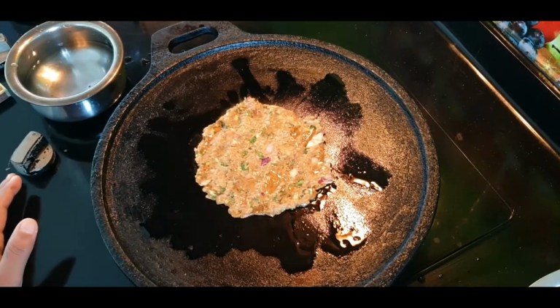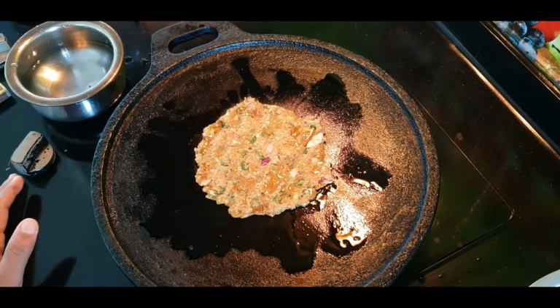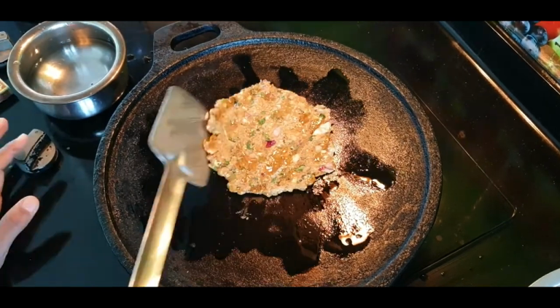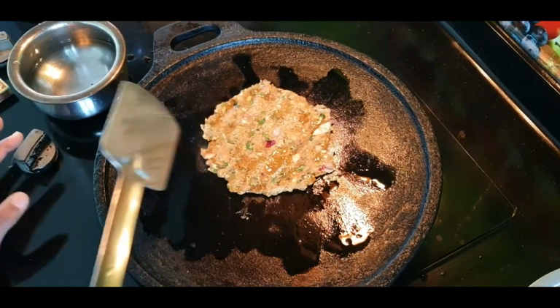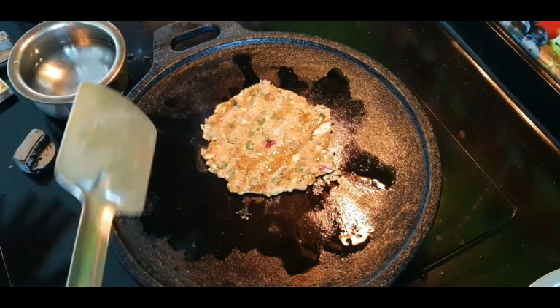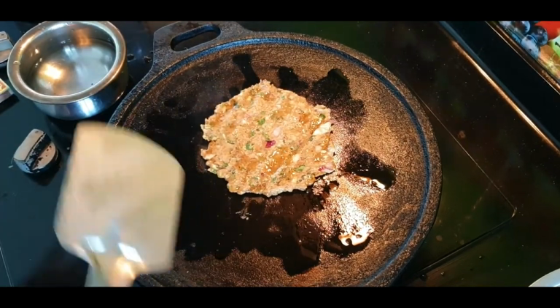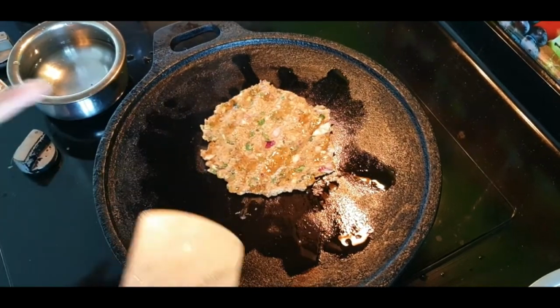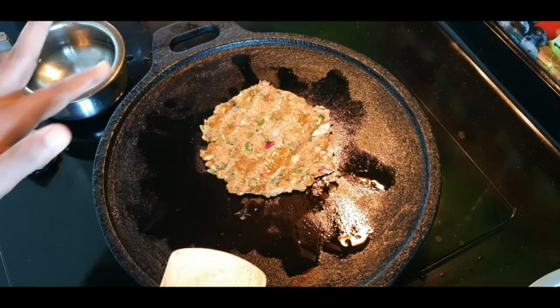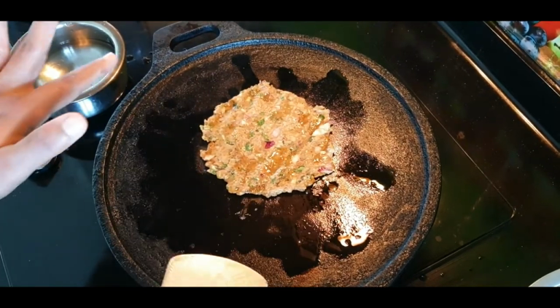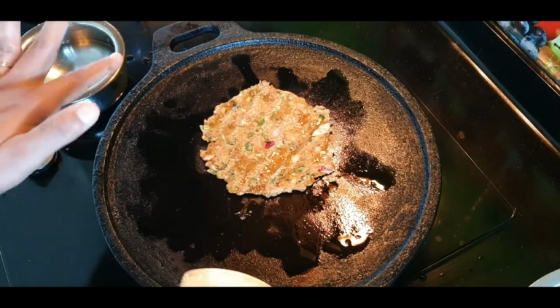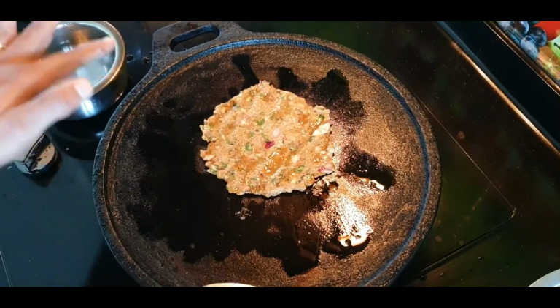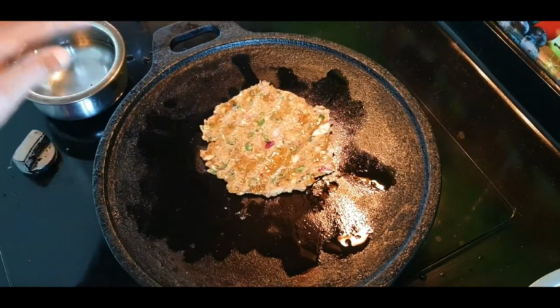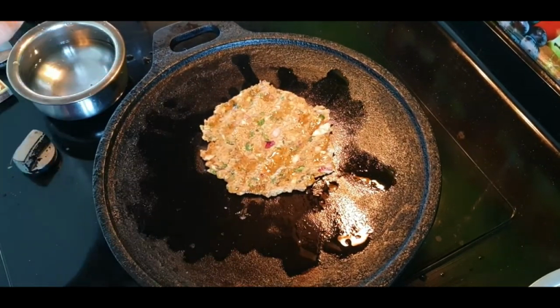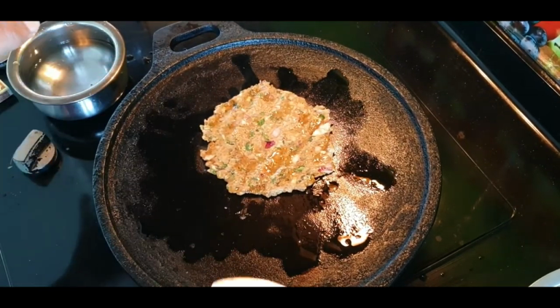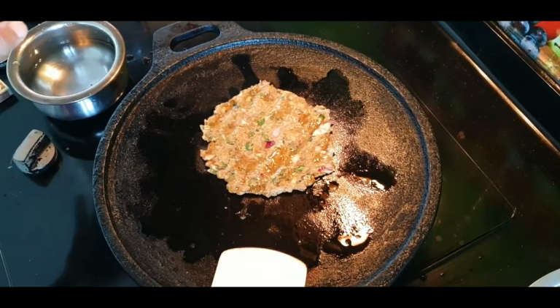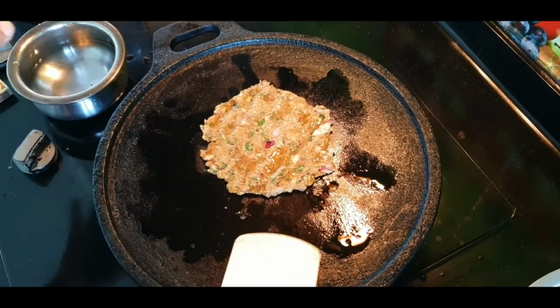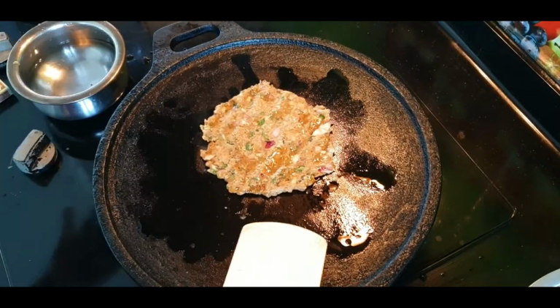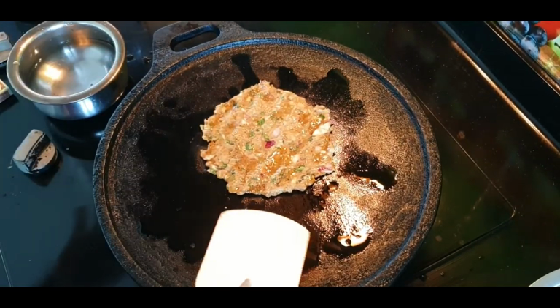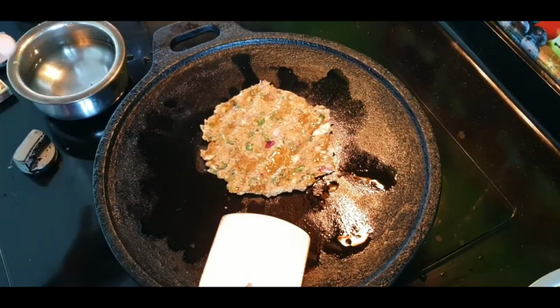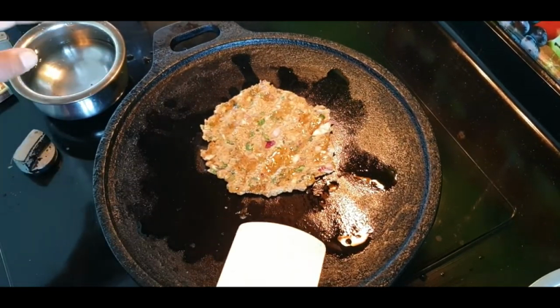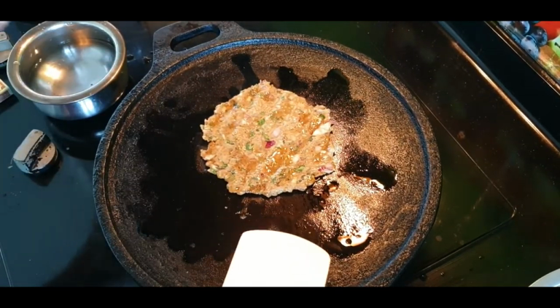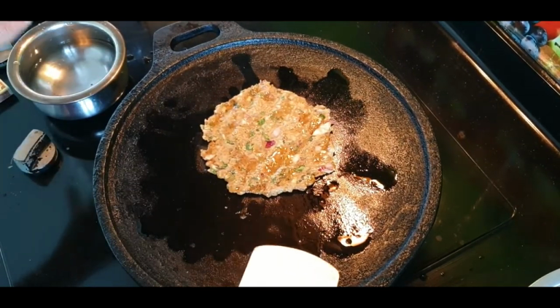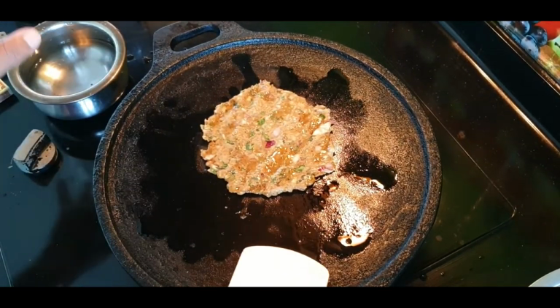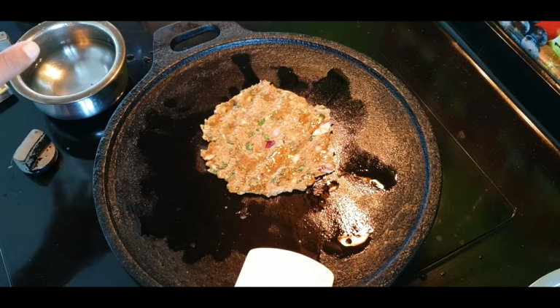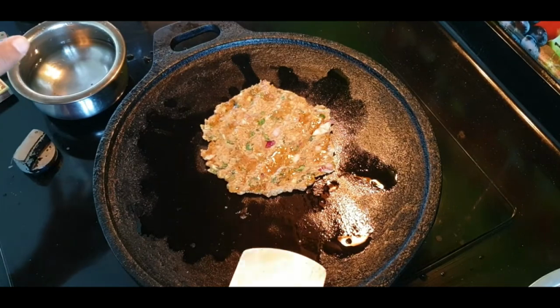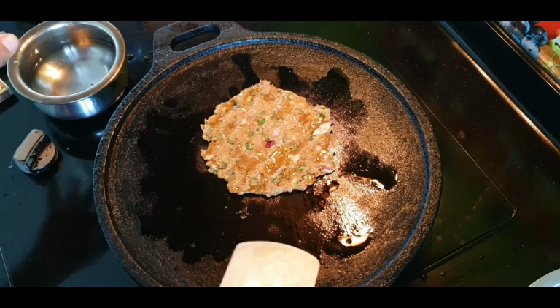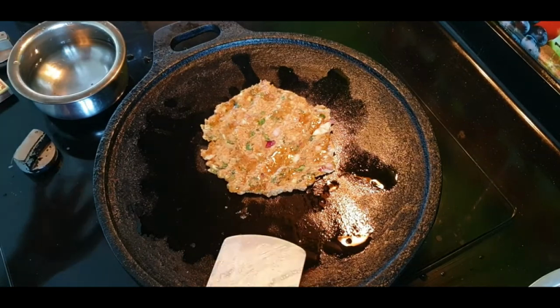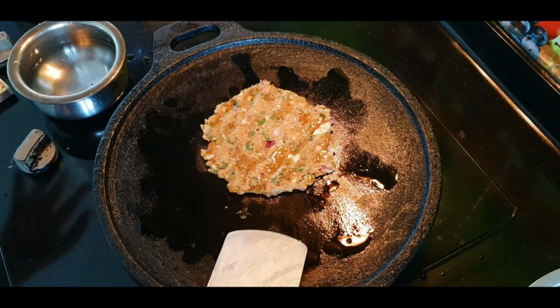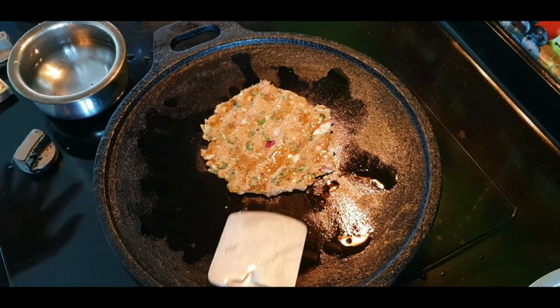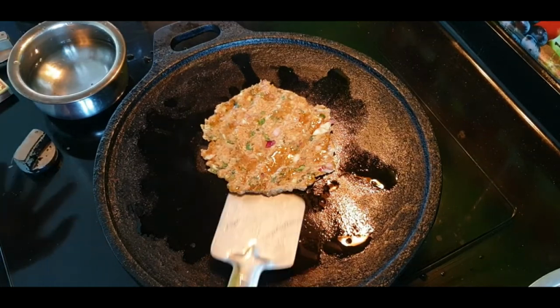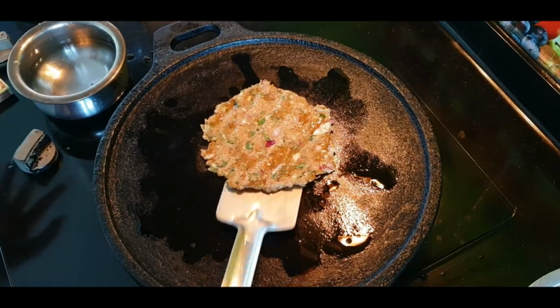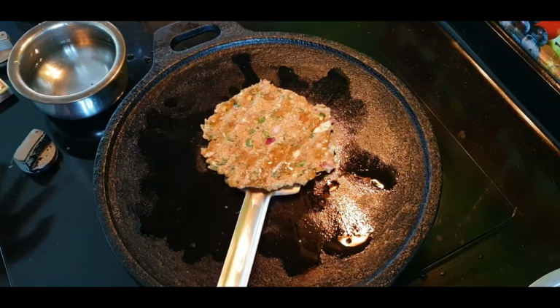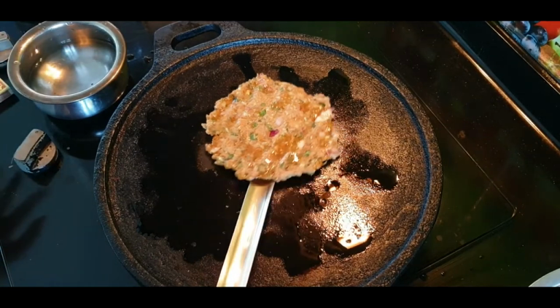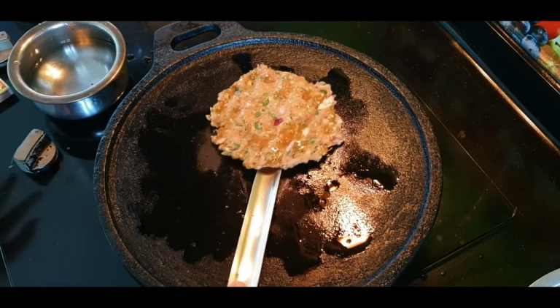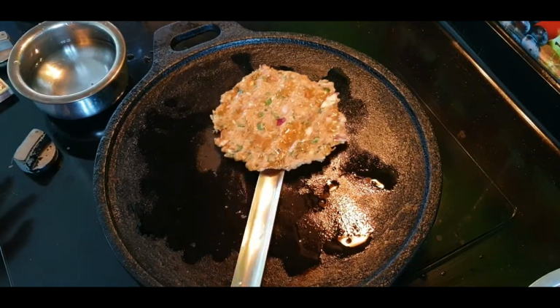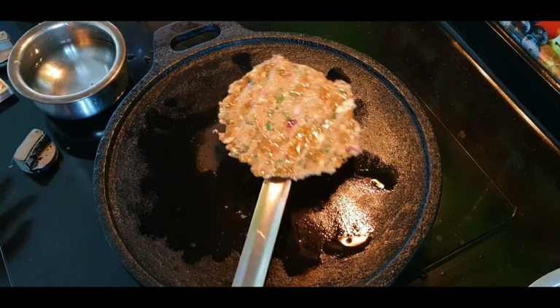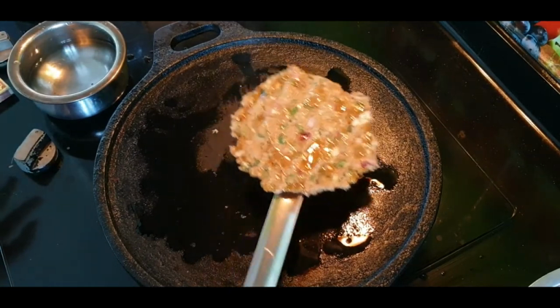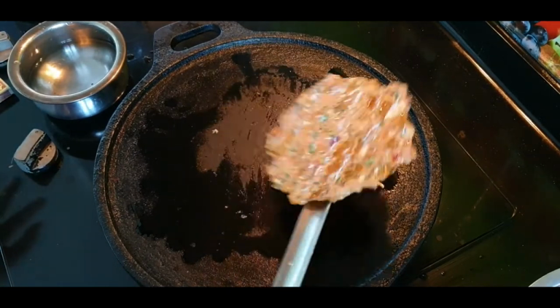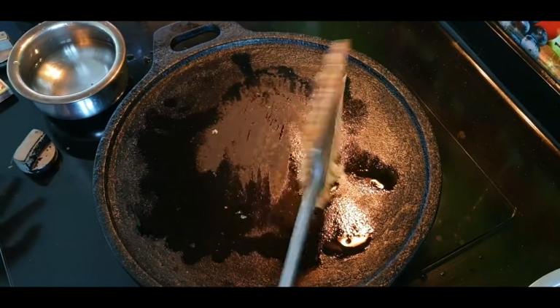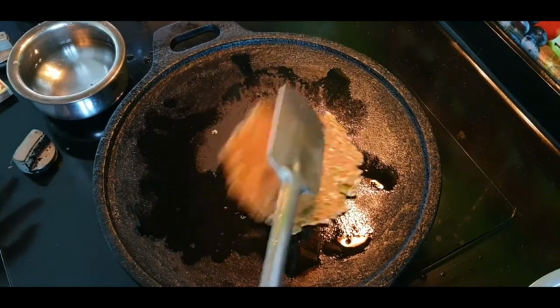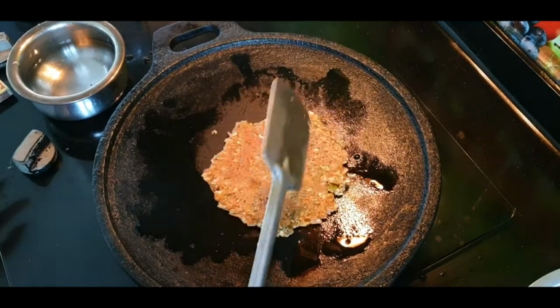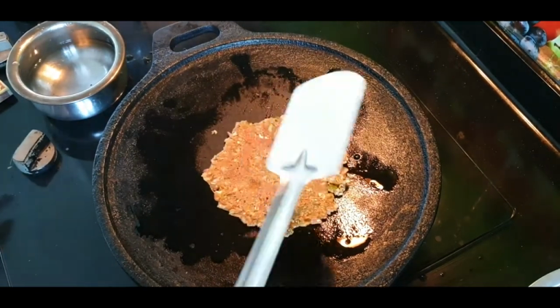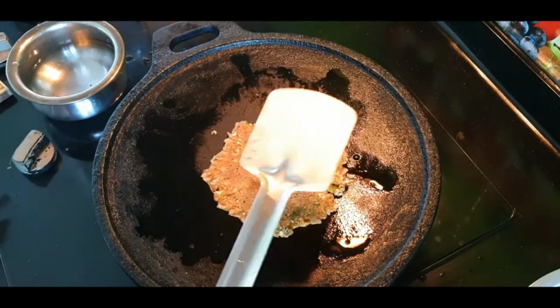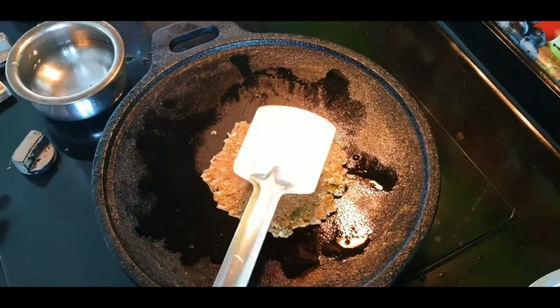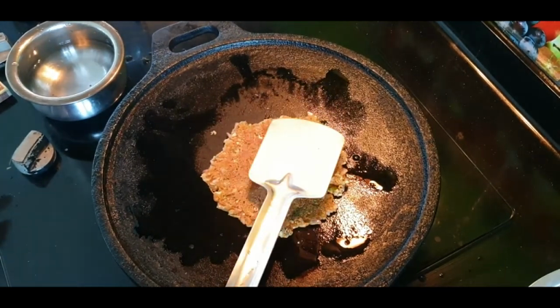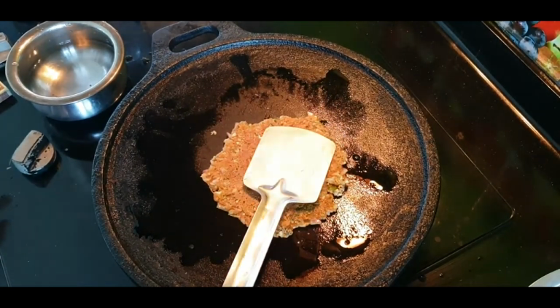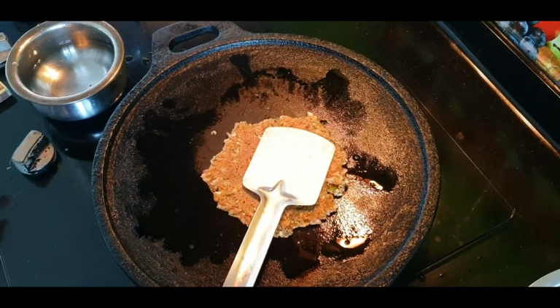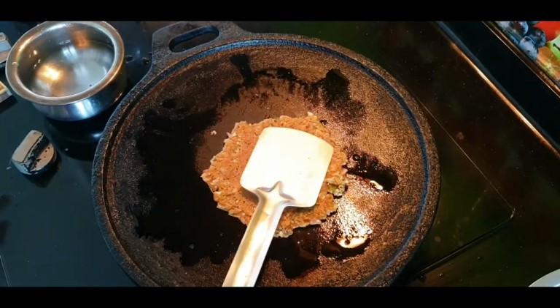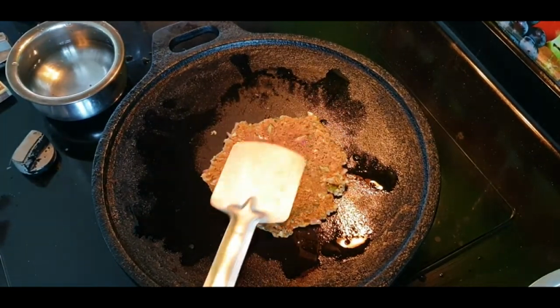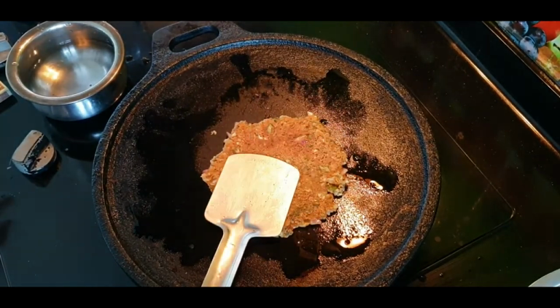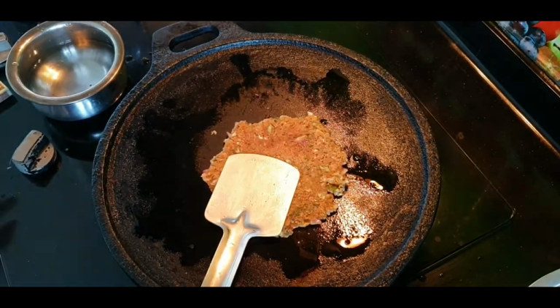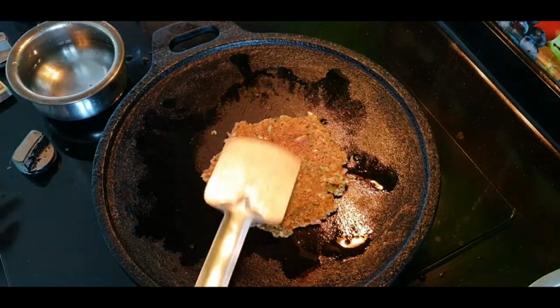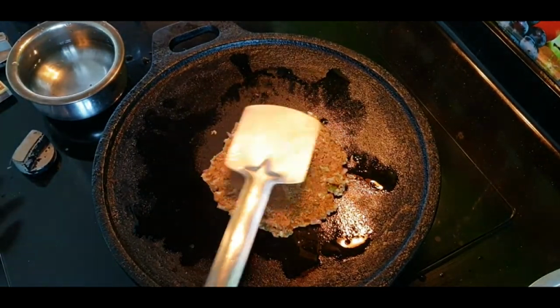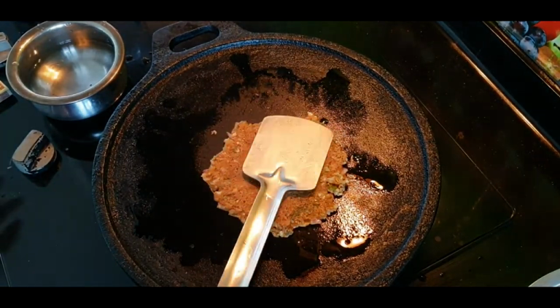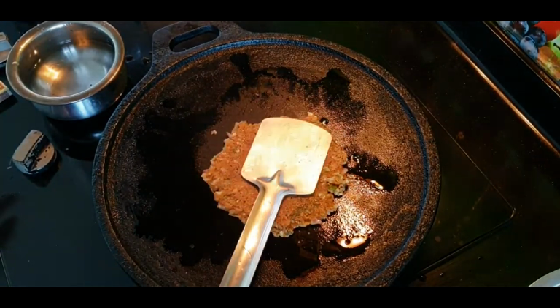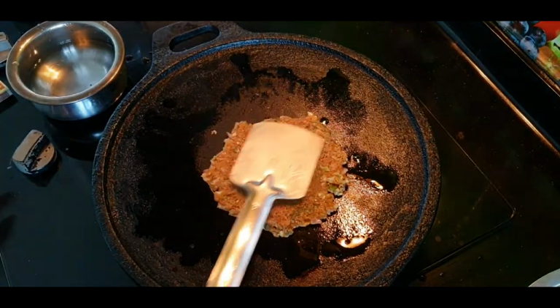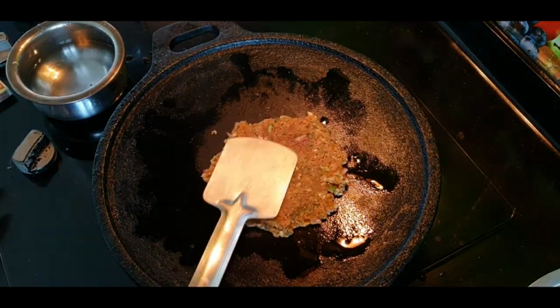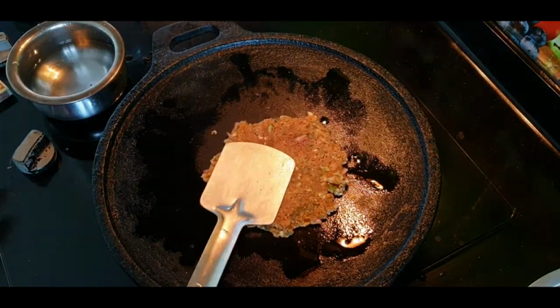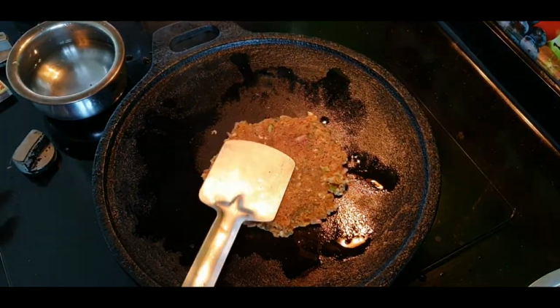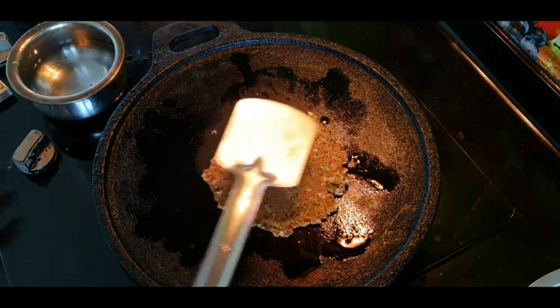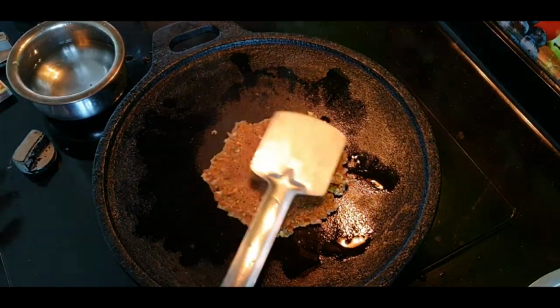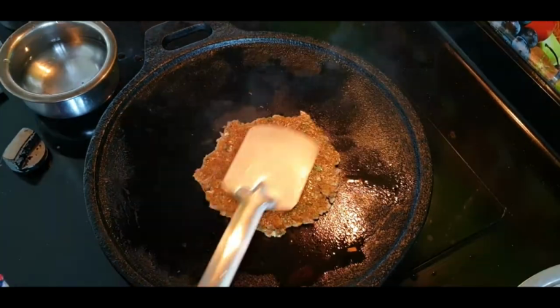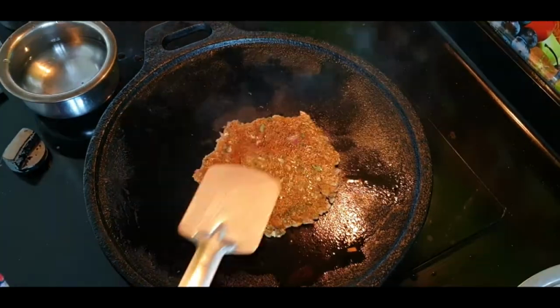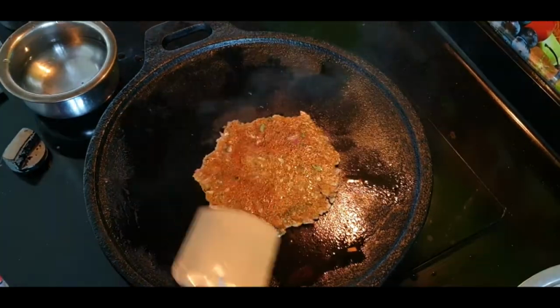It has a good taste. It's a soft, crispy taste. It's a good taste.